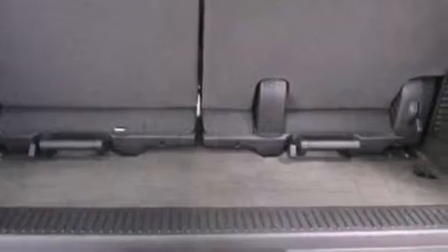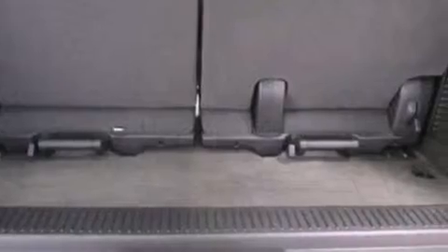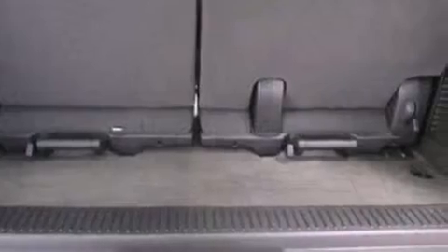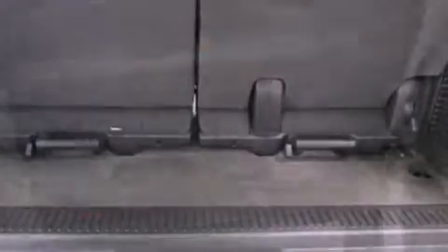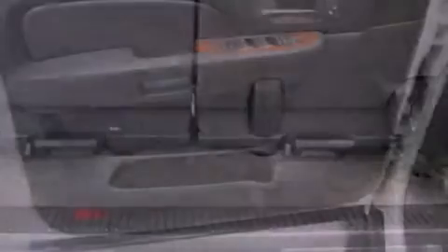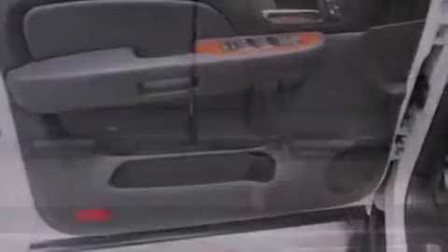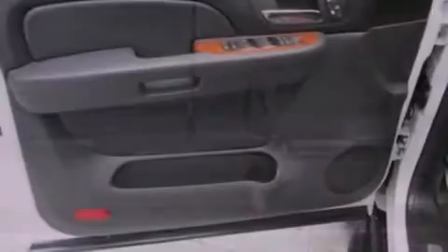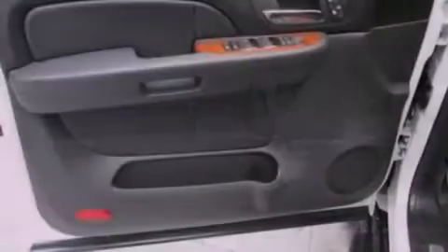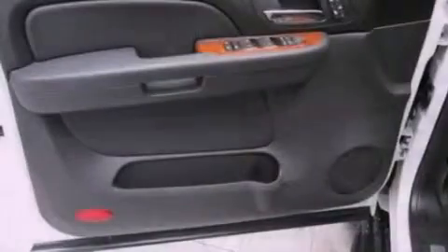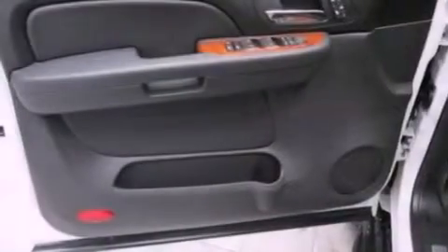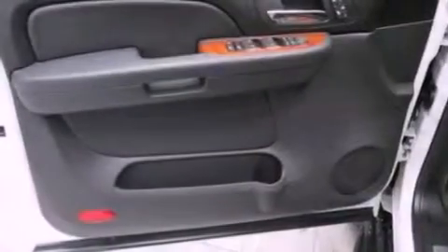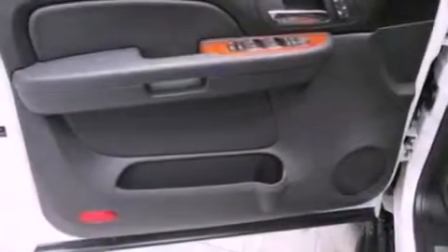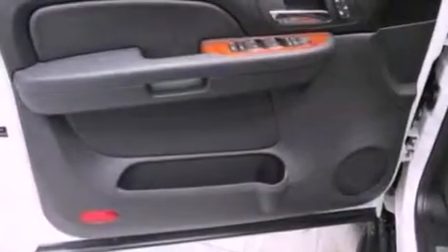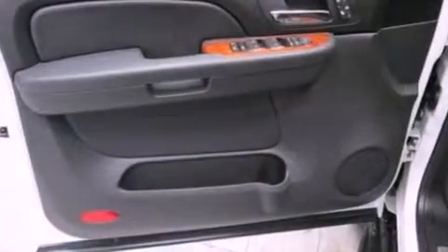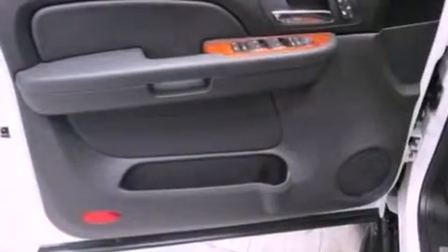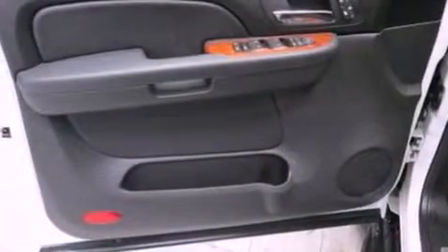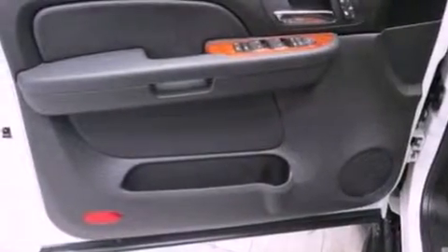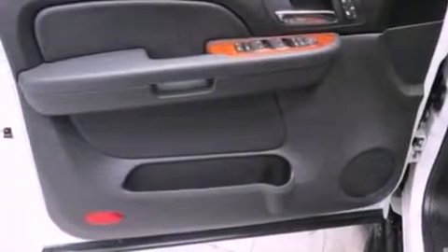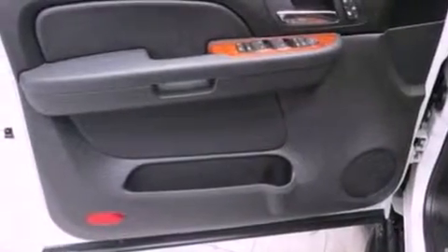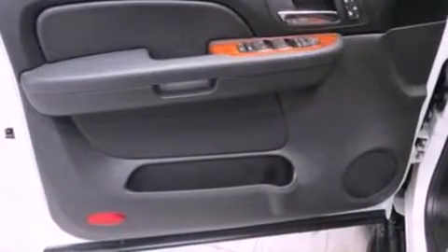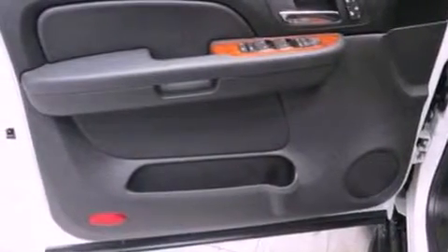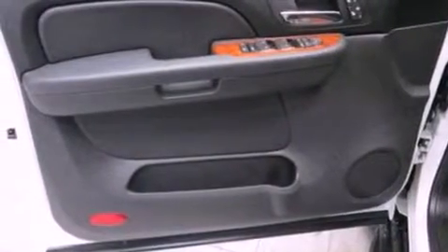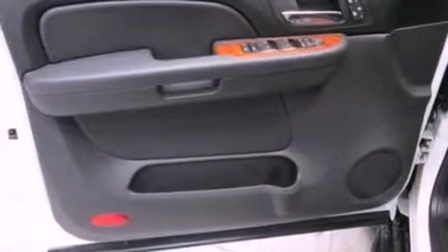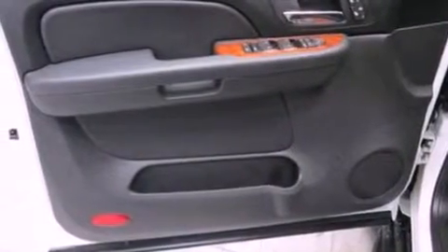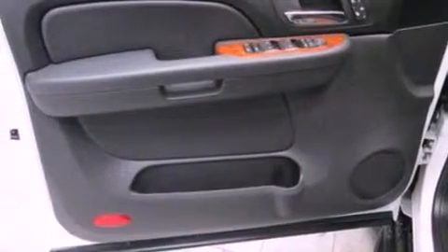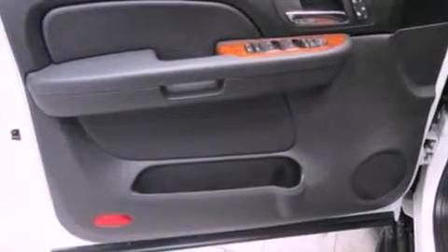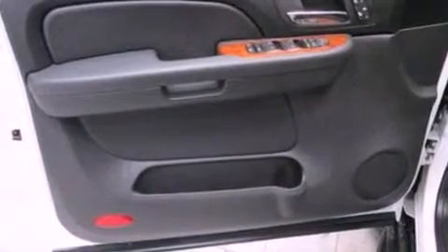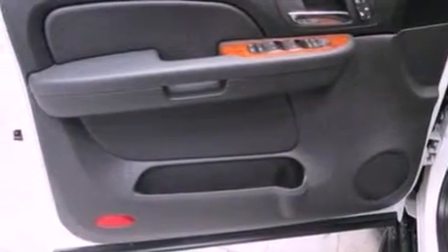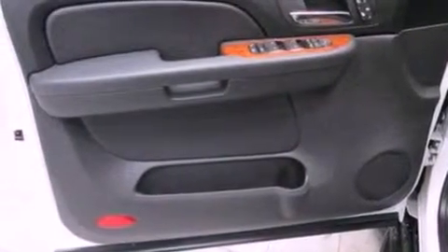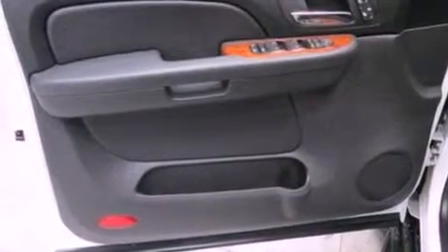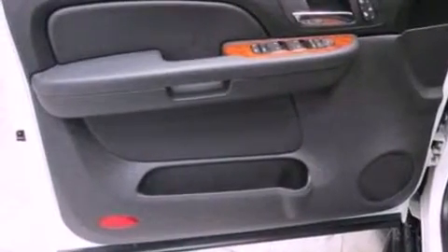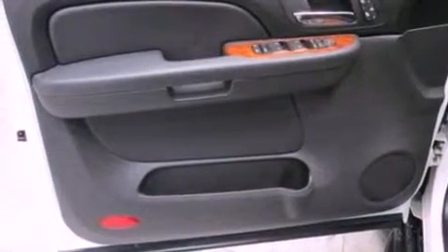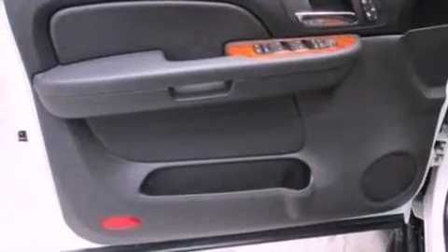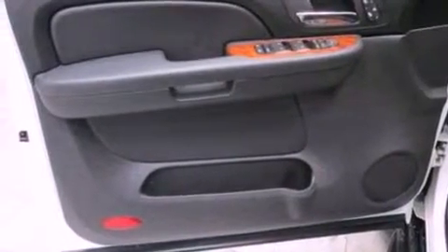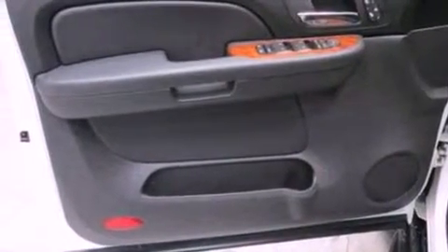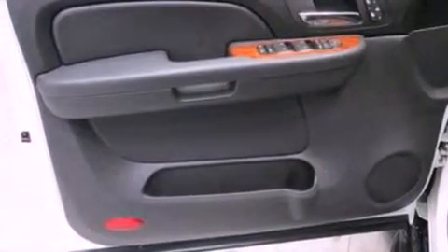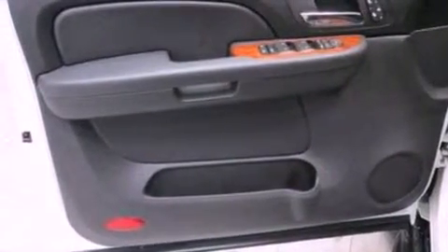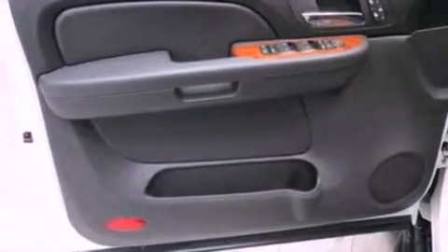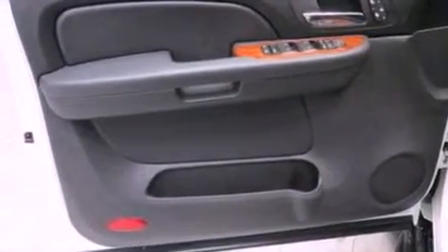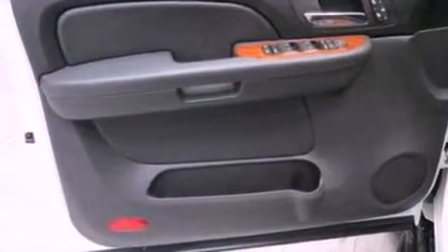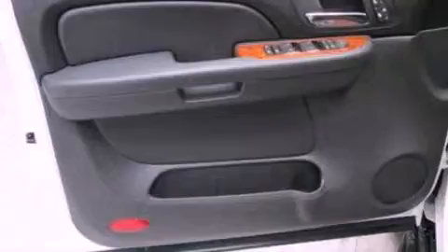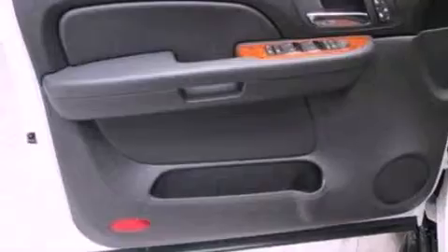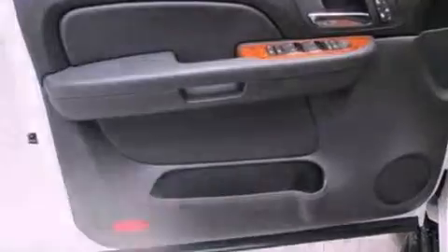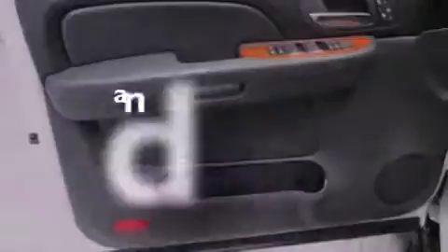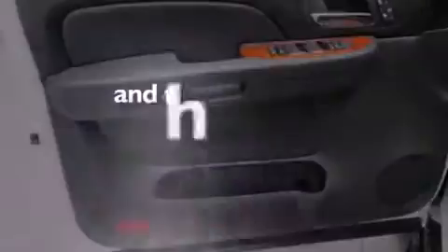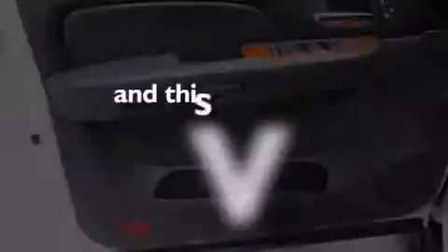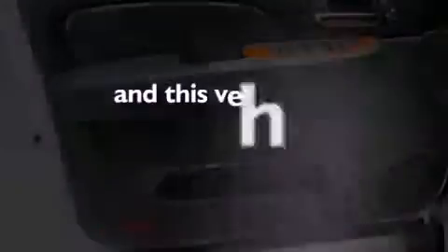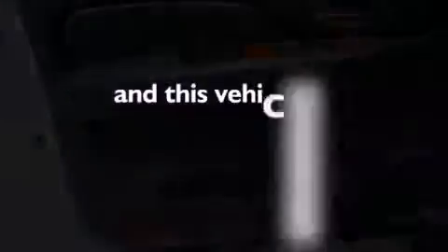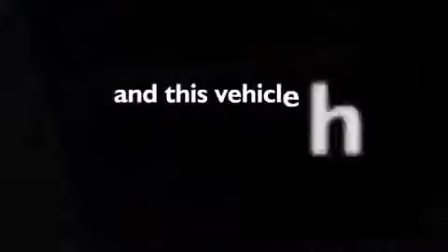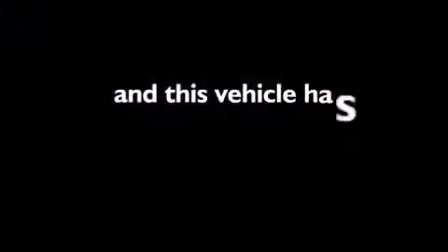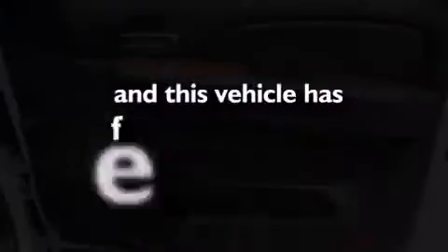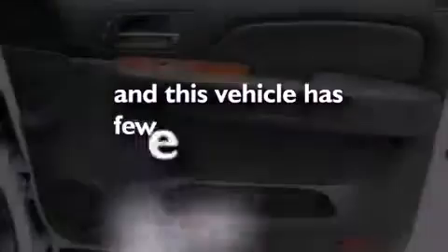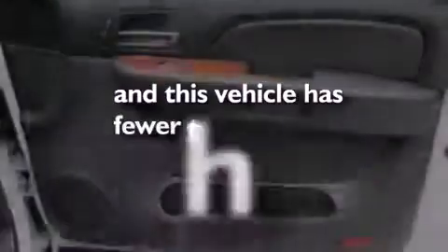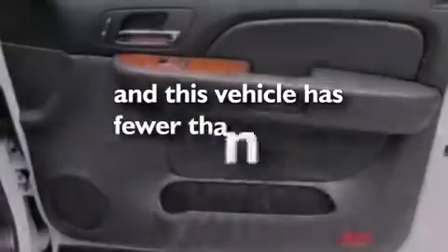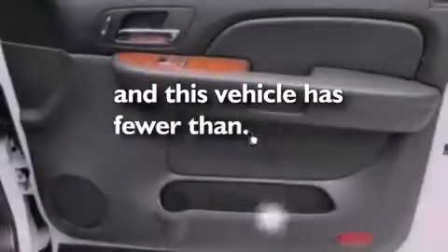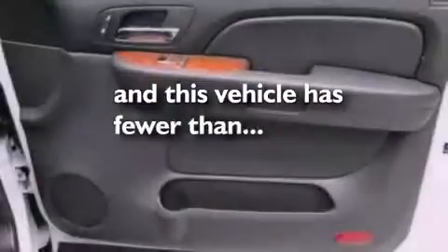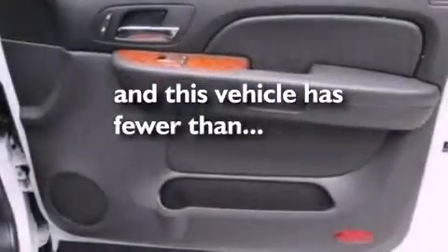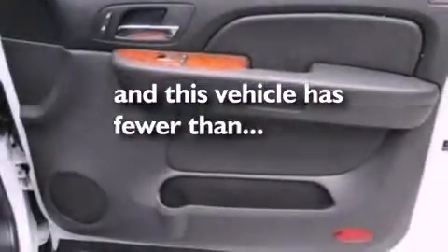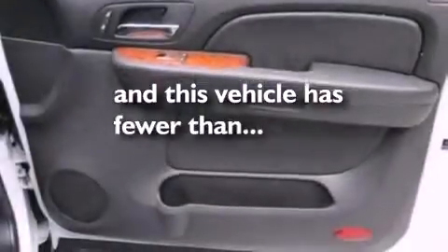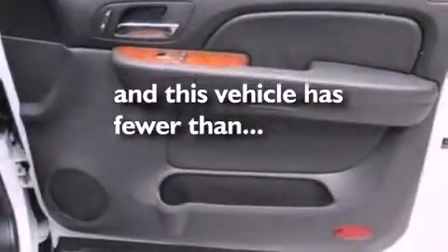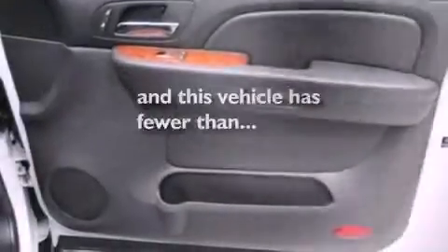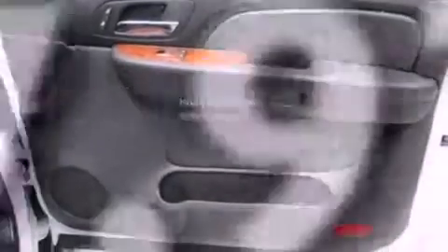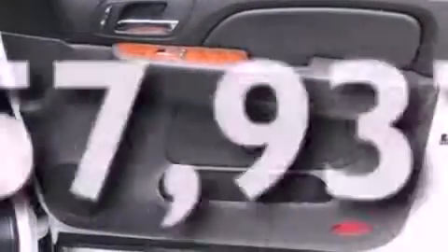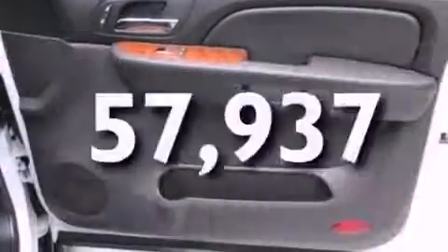Running boards, dusk-sensing headlights, a split folding rear seat, and this vehicle has fewer than 58,000 miles on the odometer.